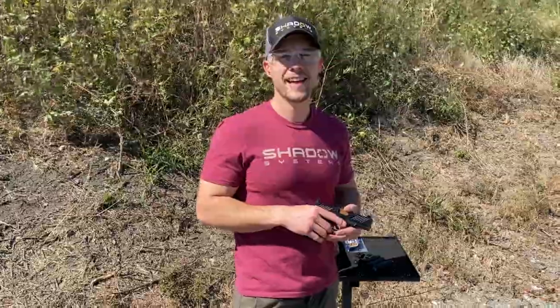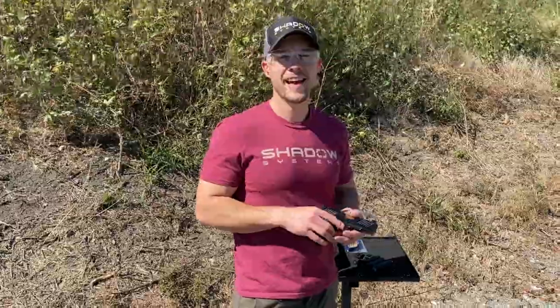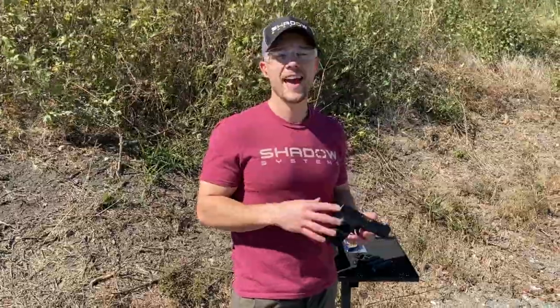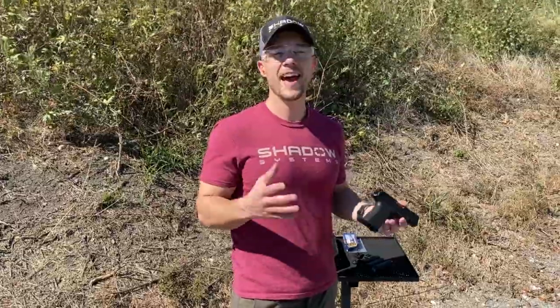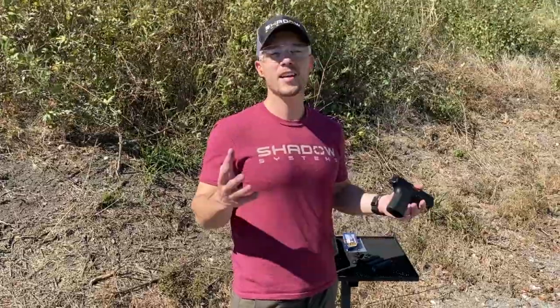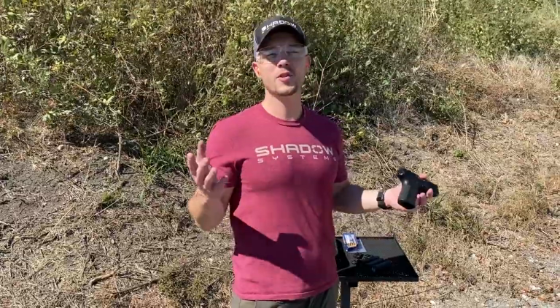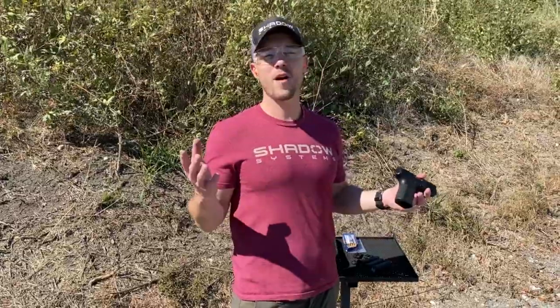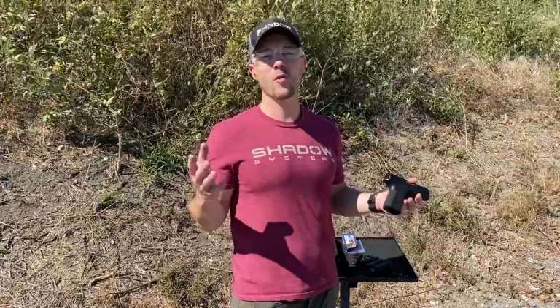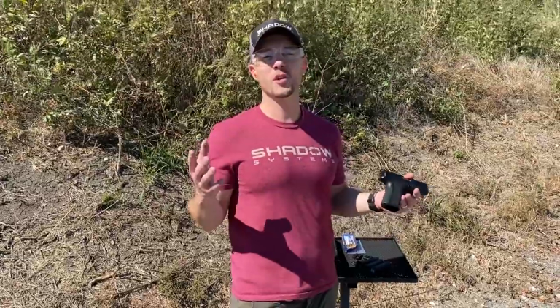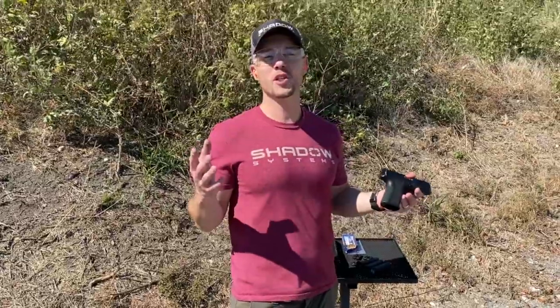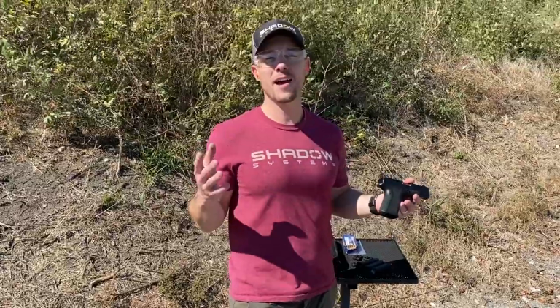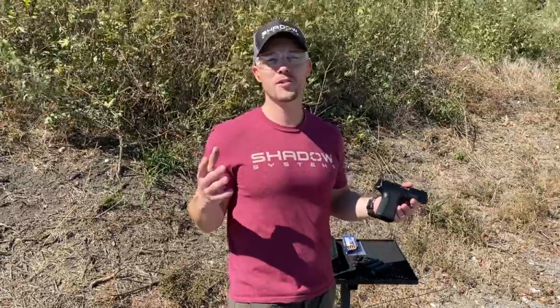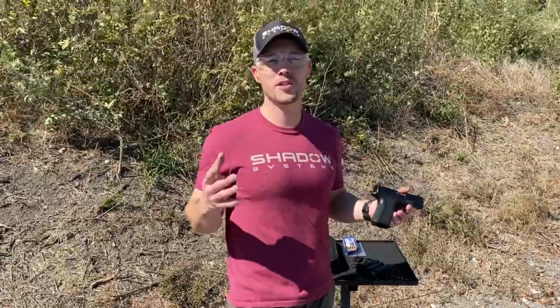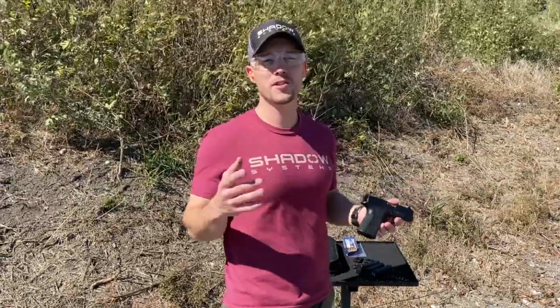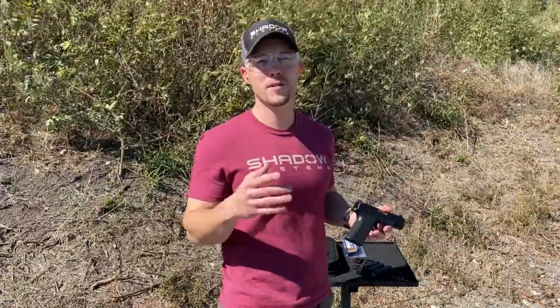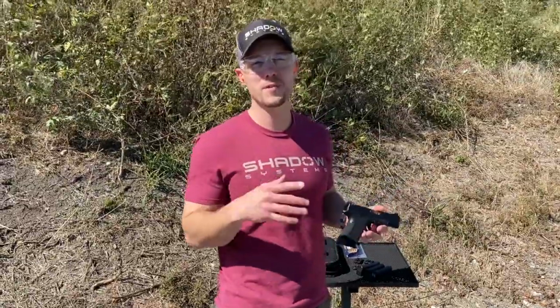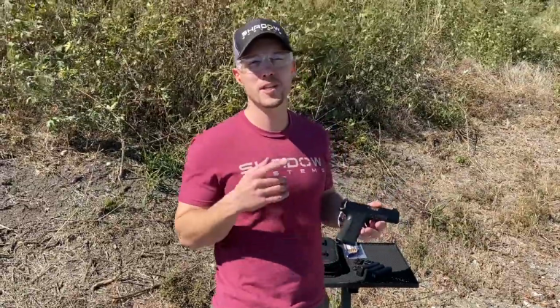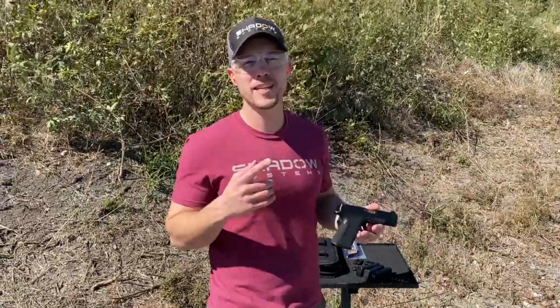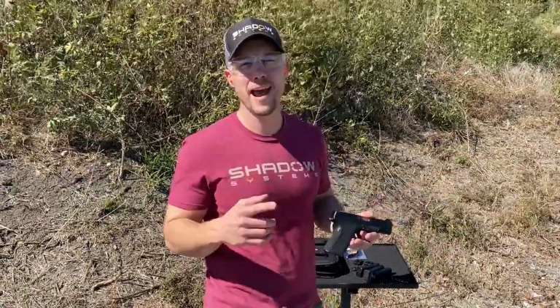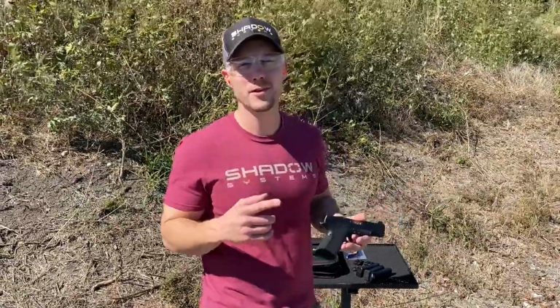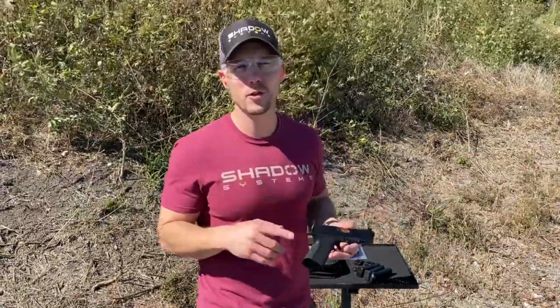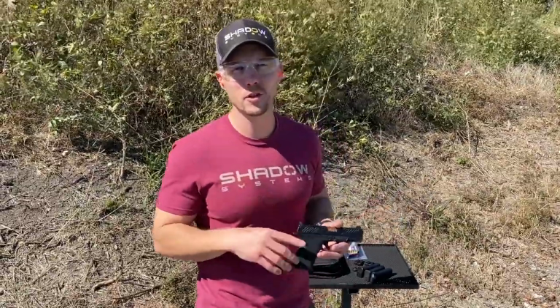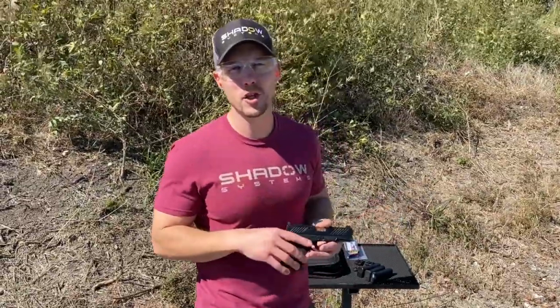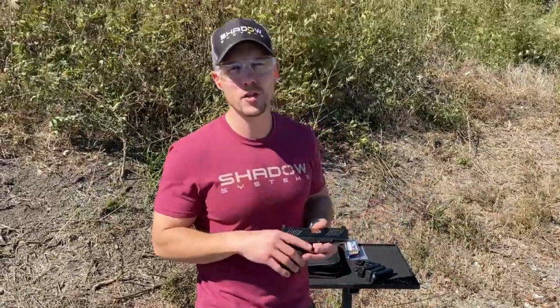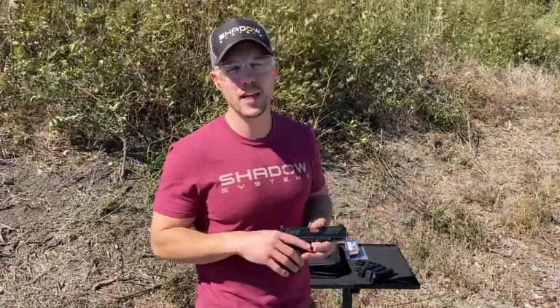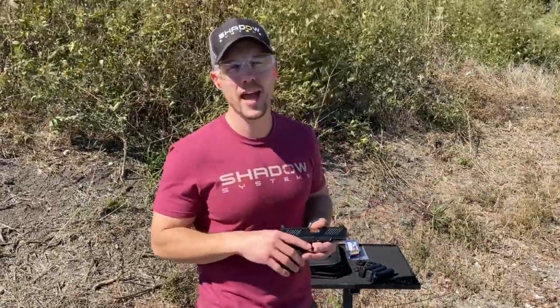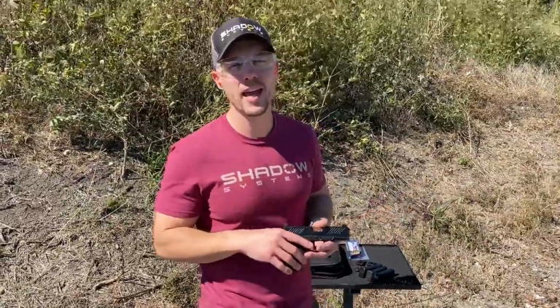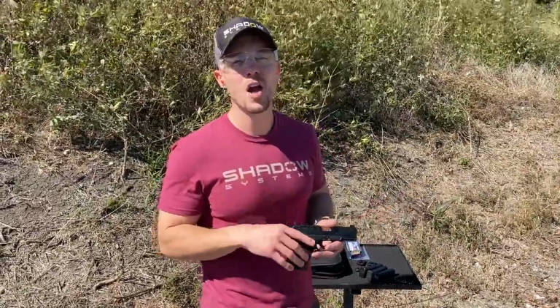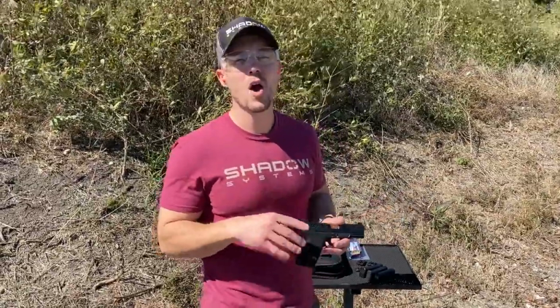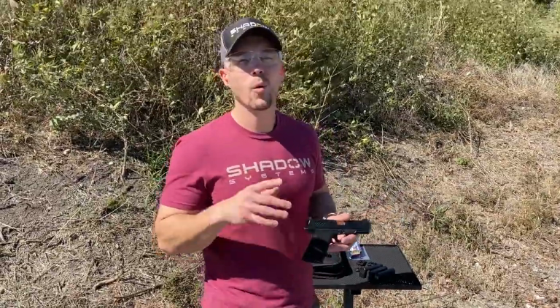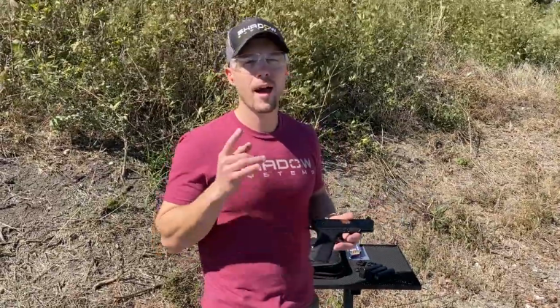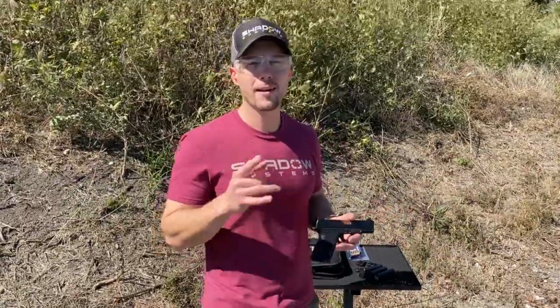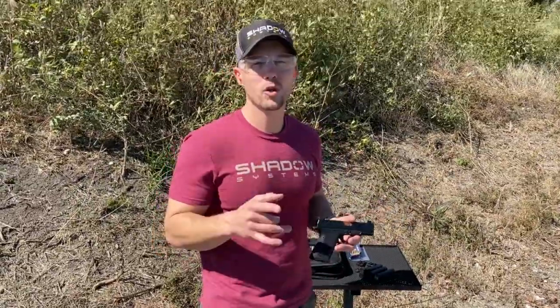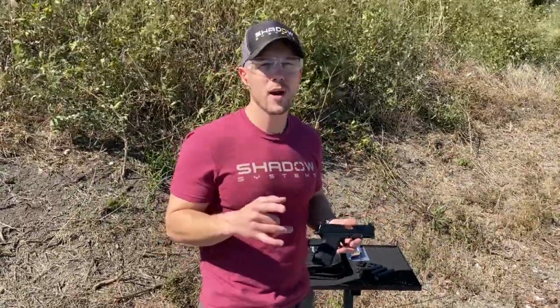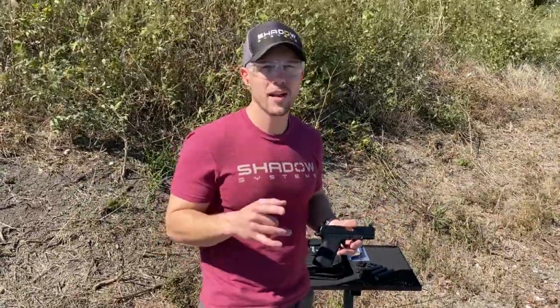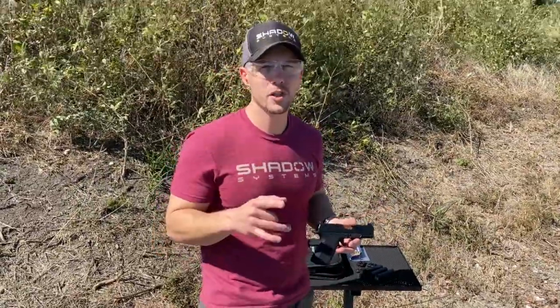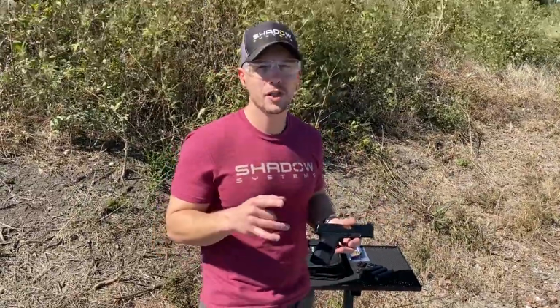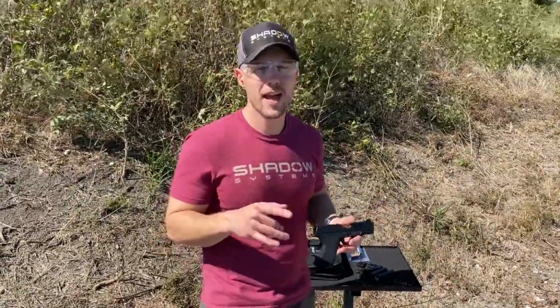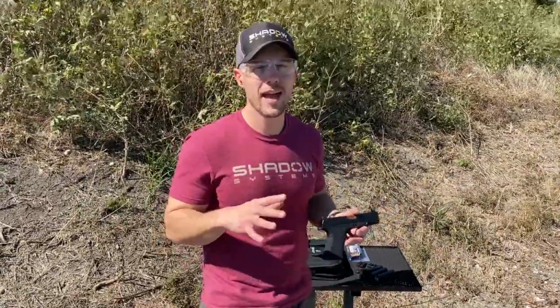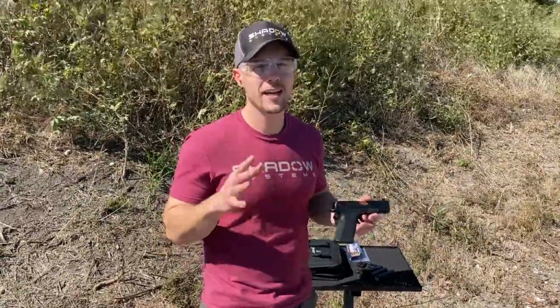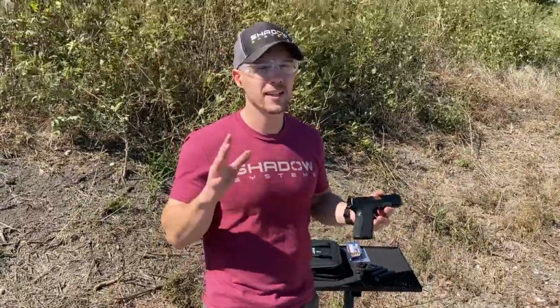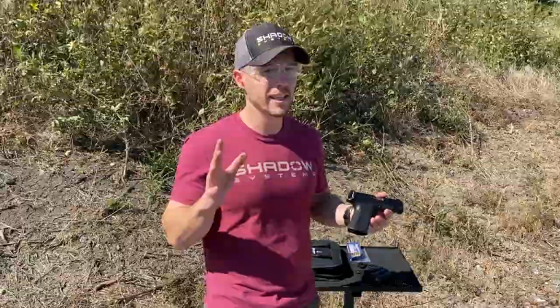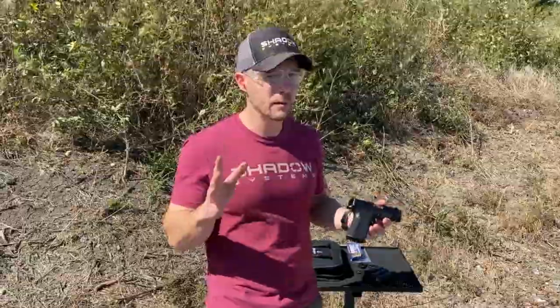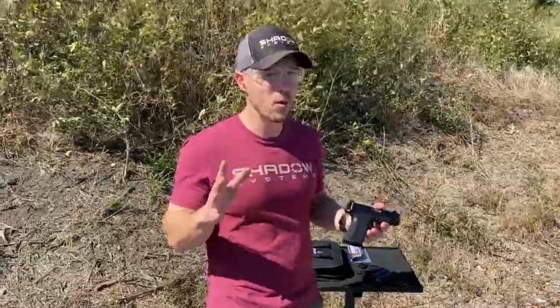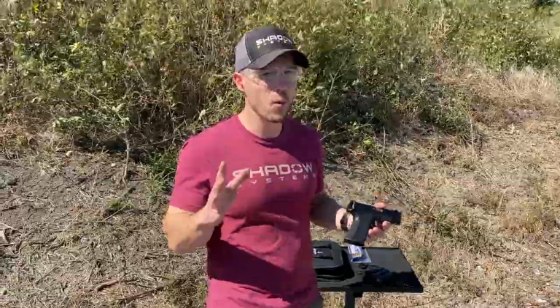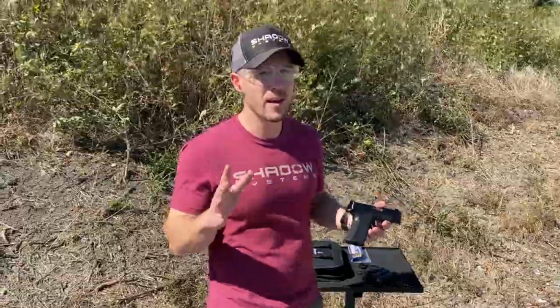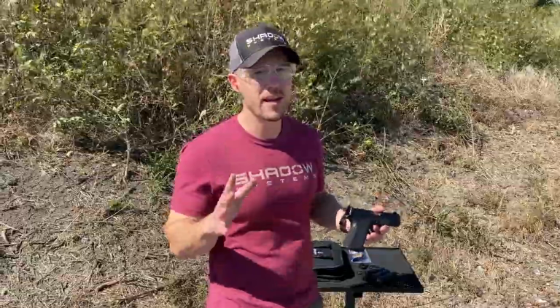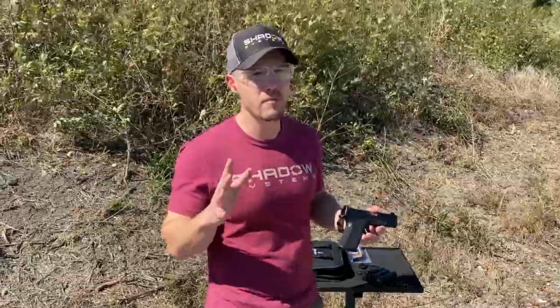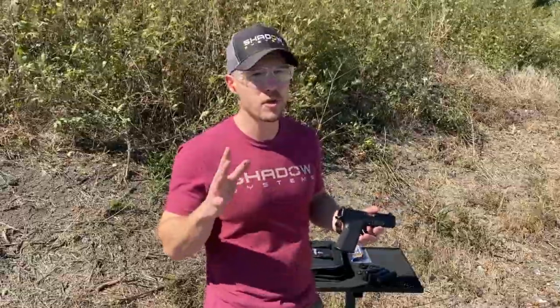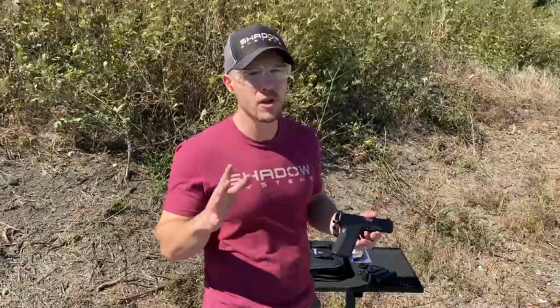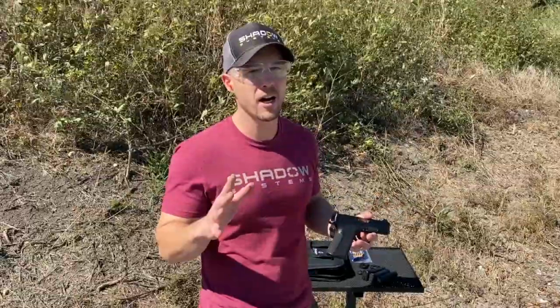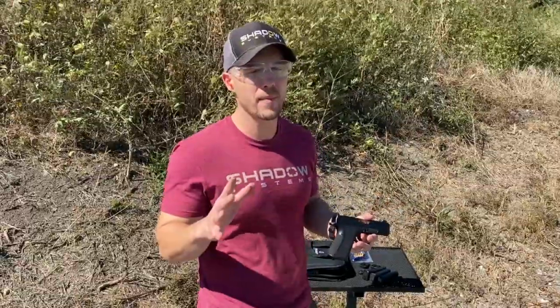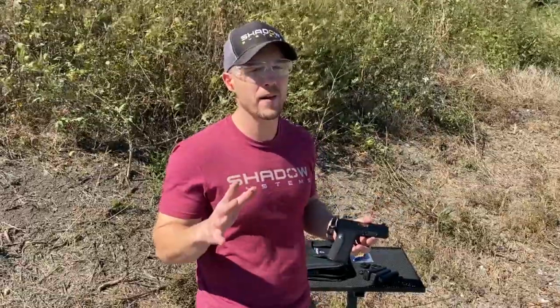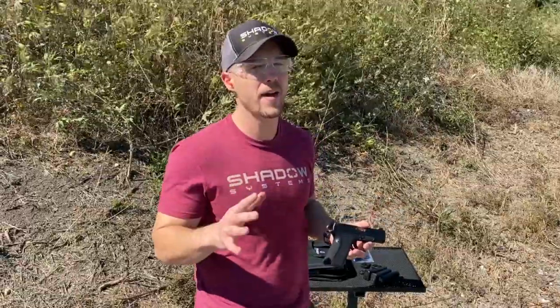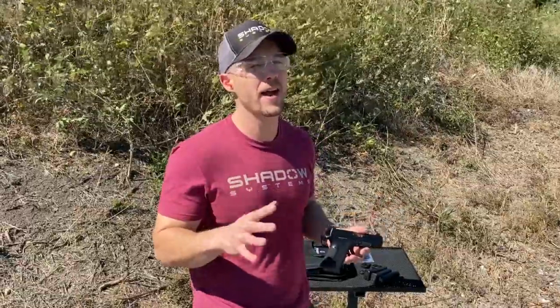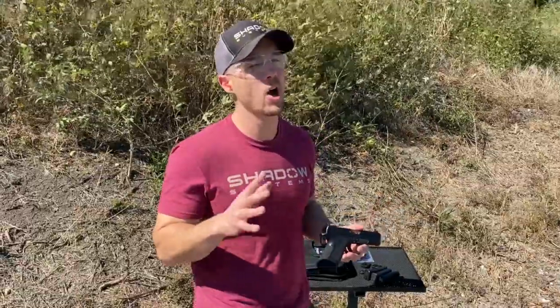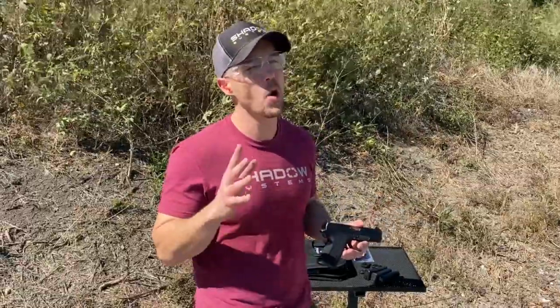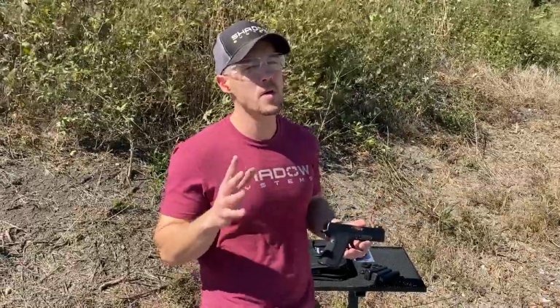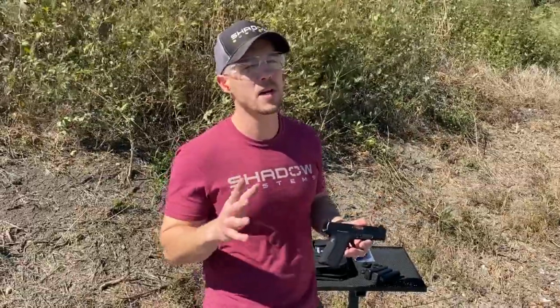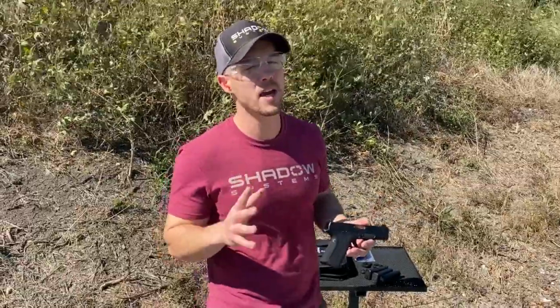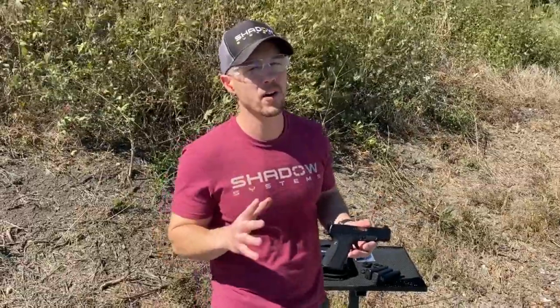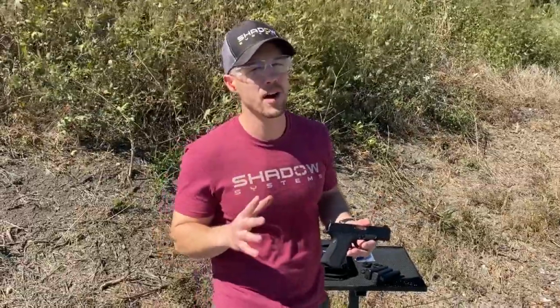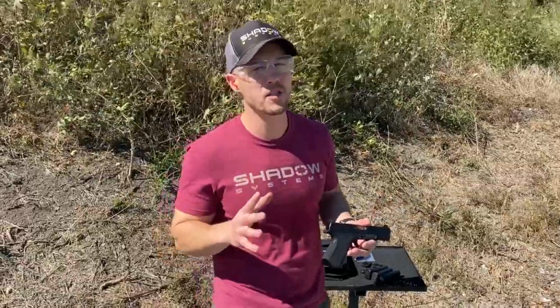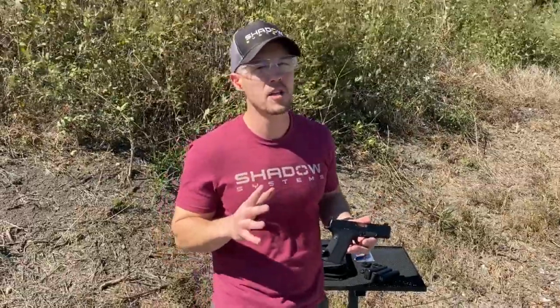Hey guys, Trevor with Shadow Systems. It's Technical Tuesday. We're out at the range today — it's a little bit windy, I'm sorry about that. I hope you can hear us.